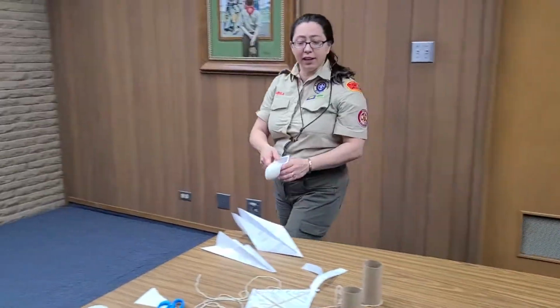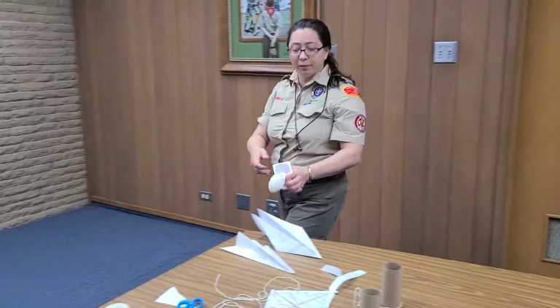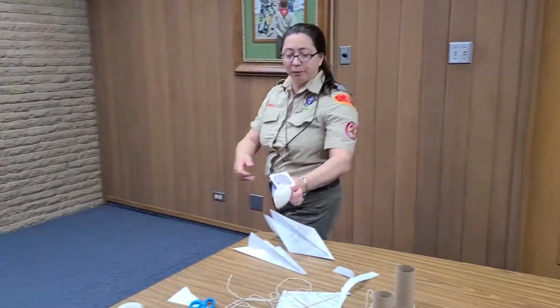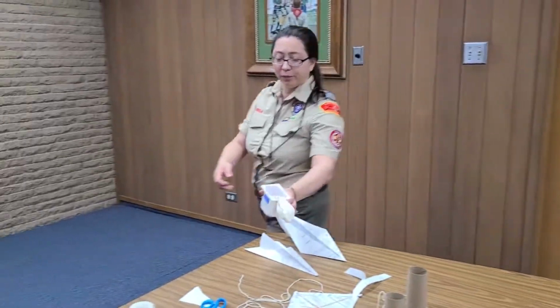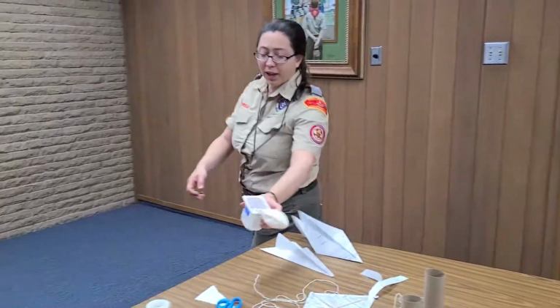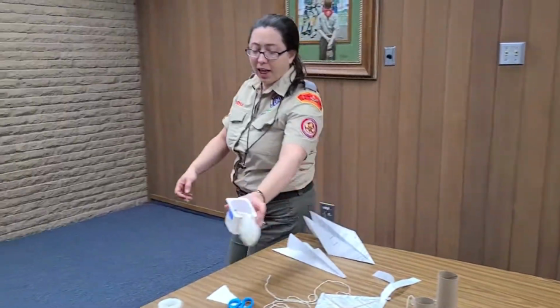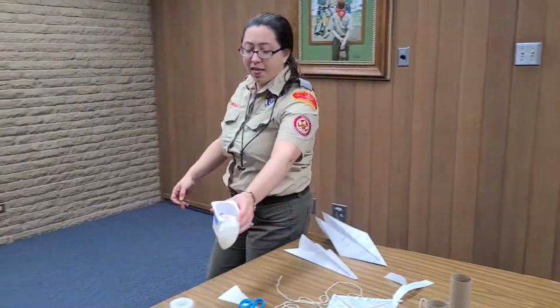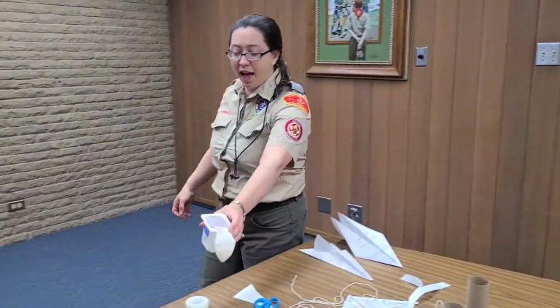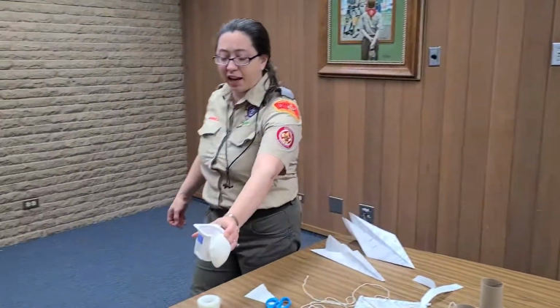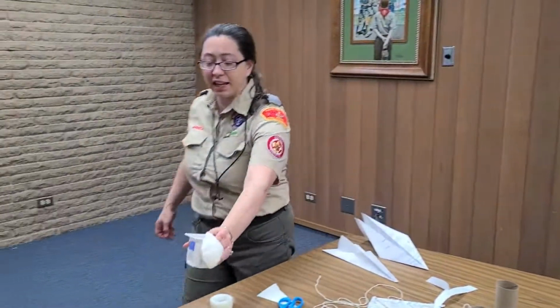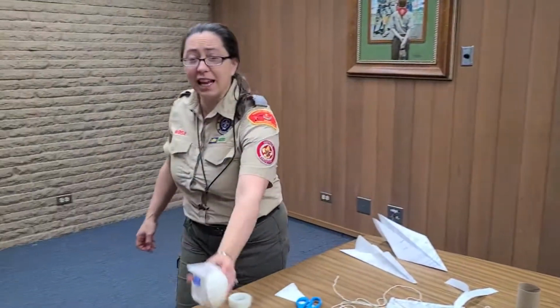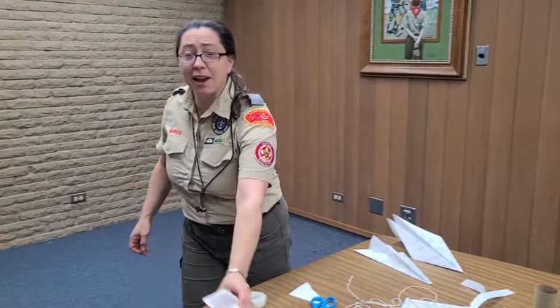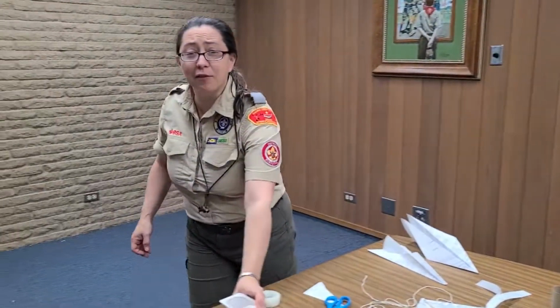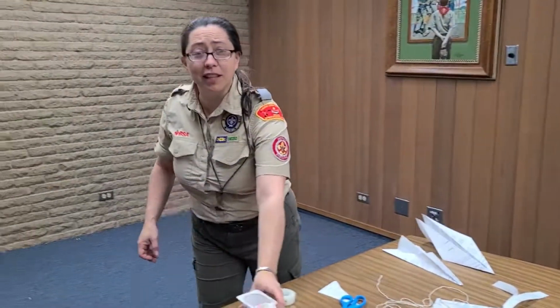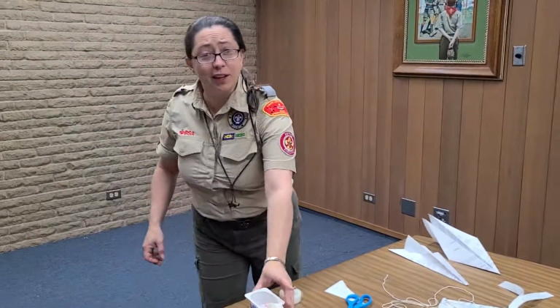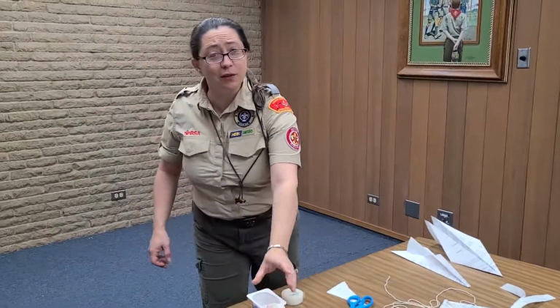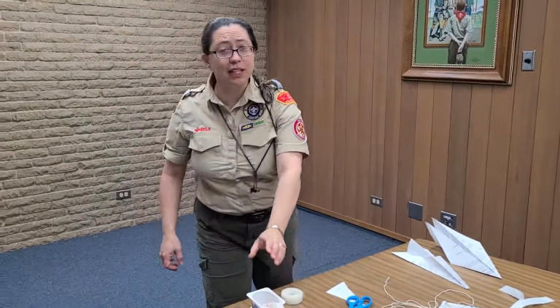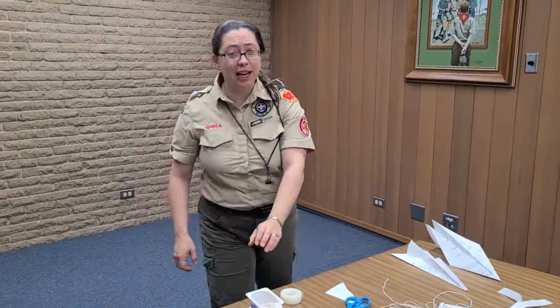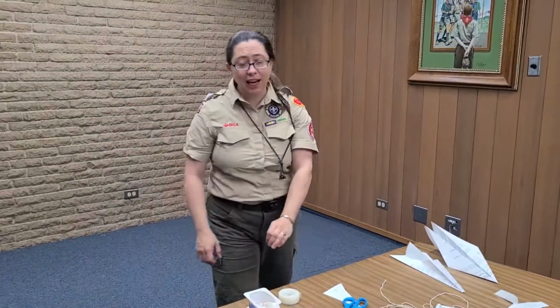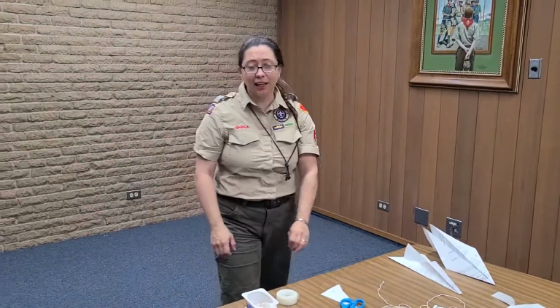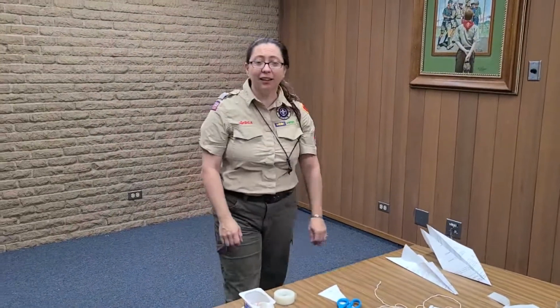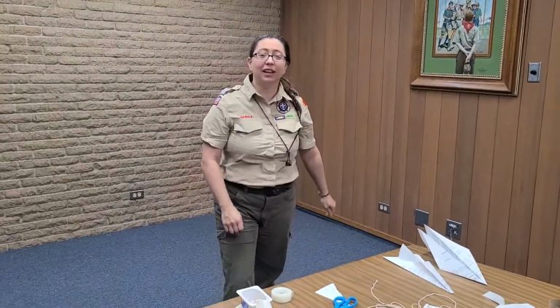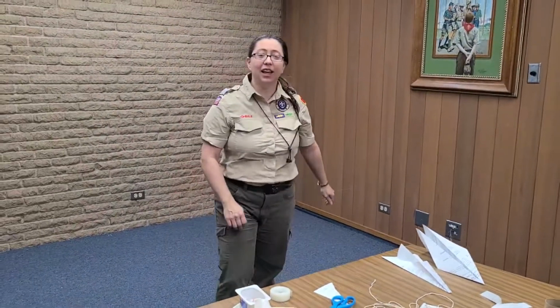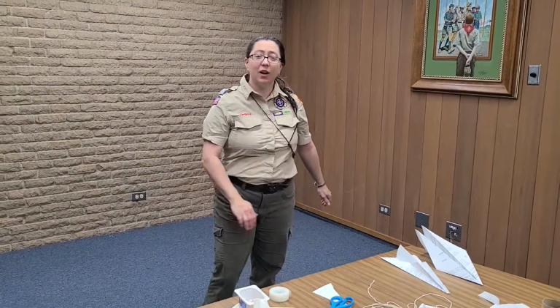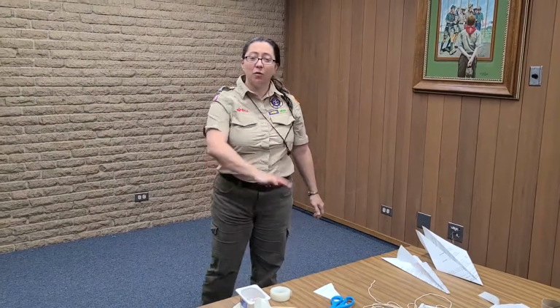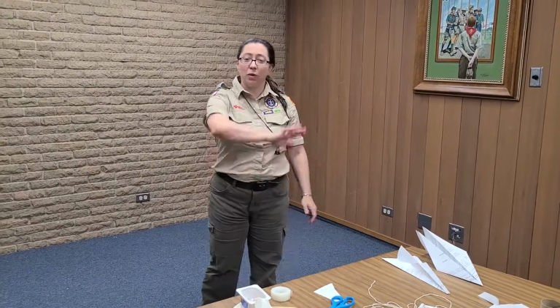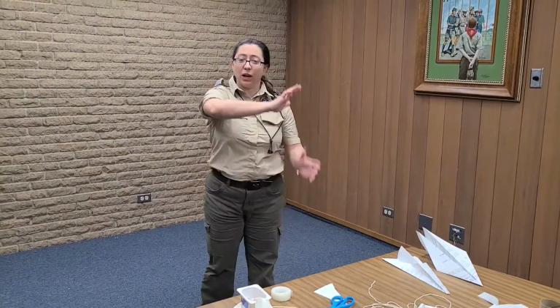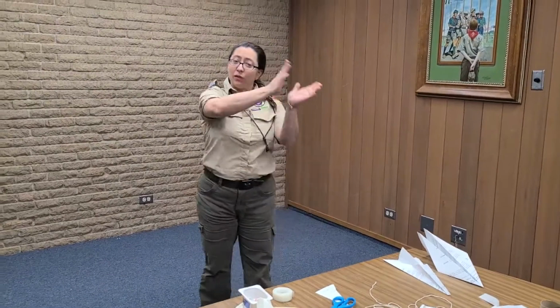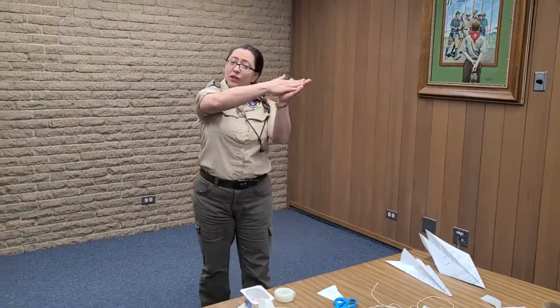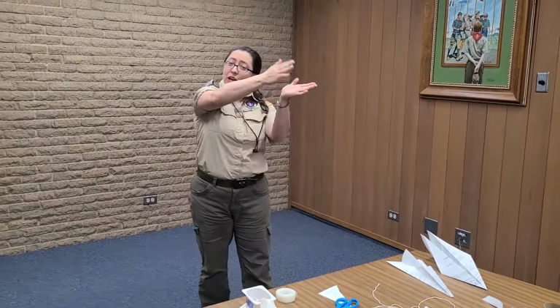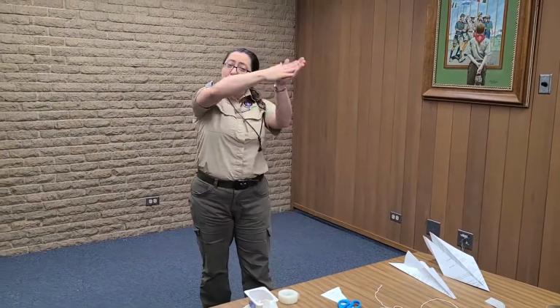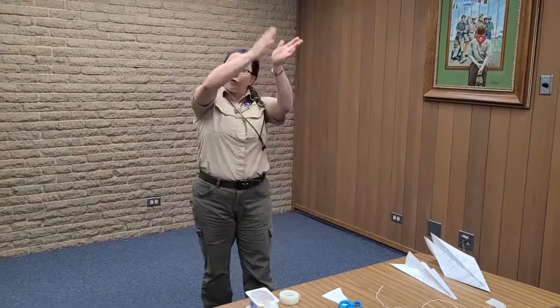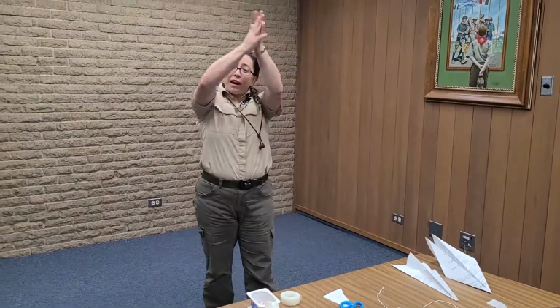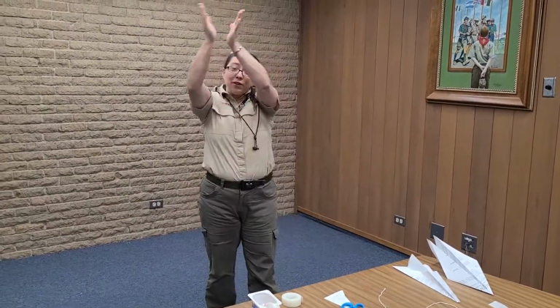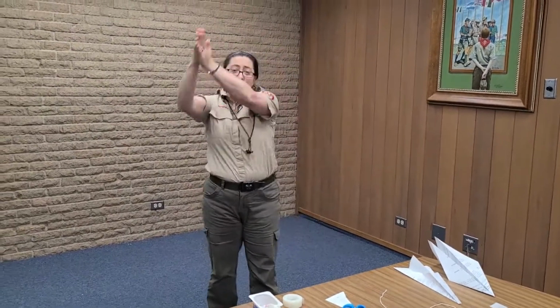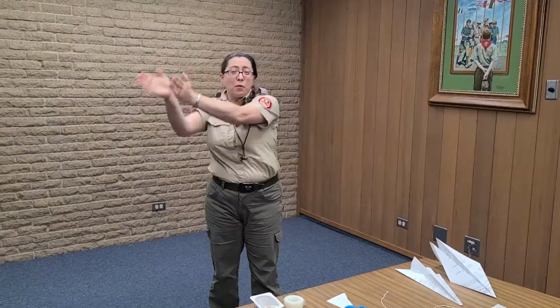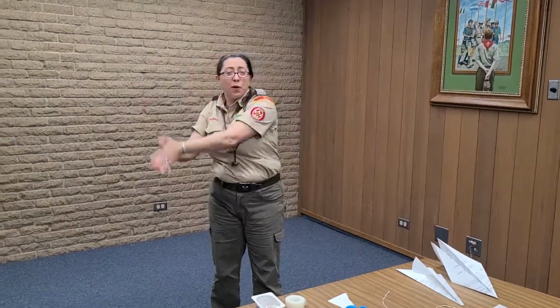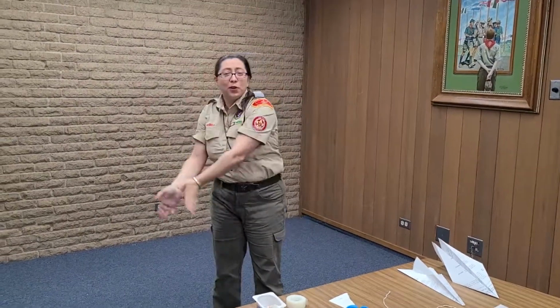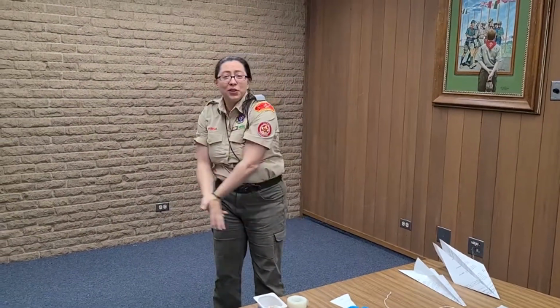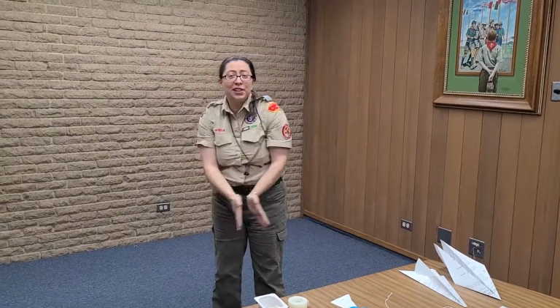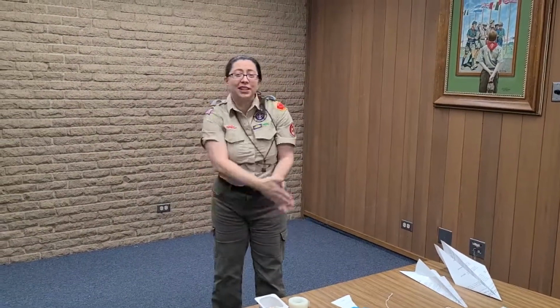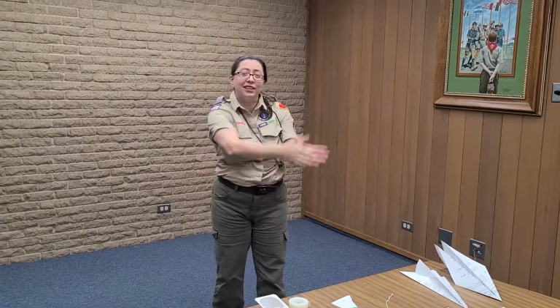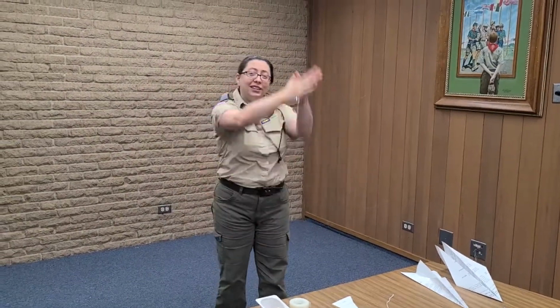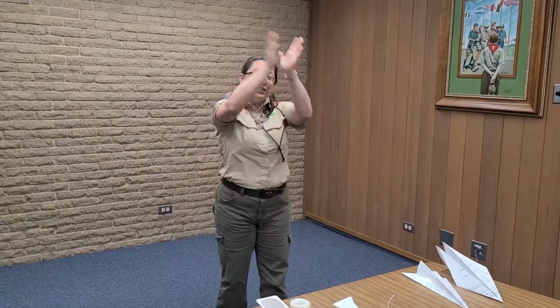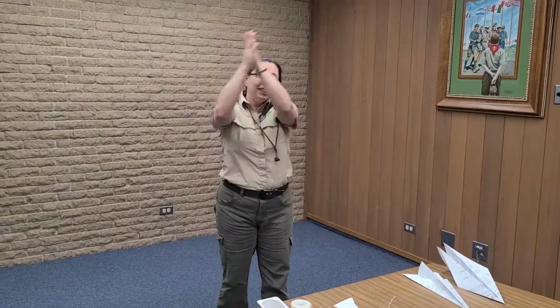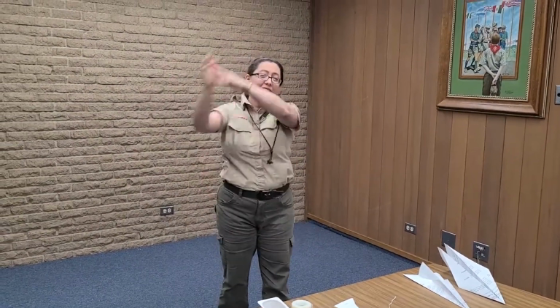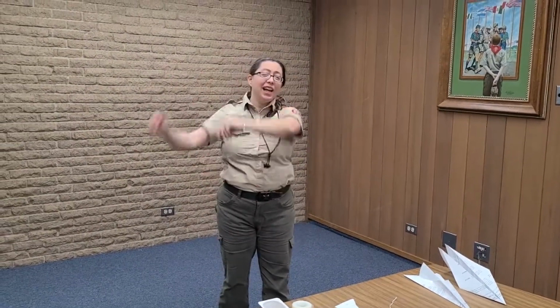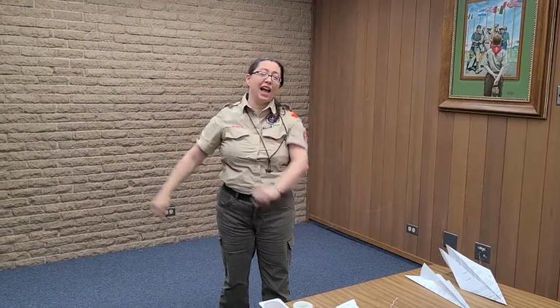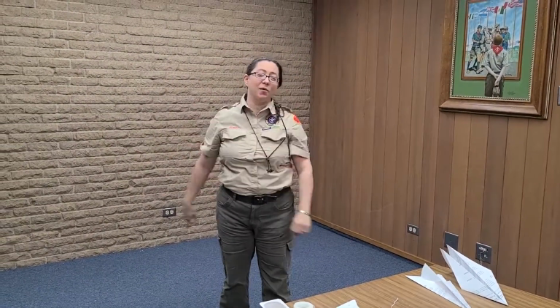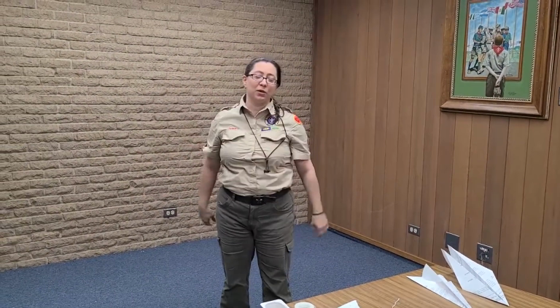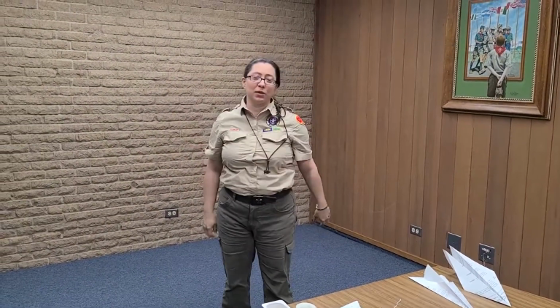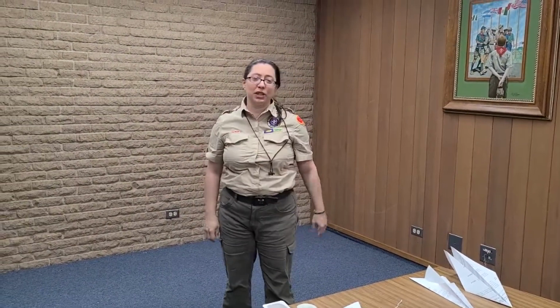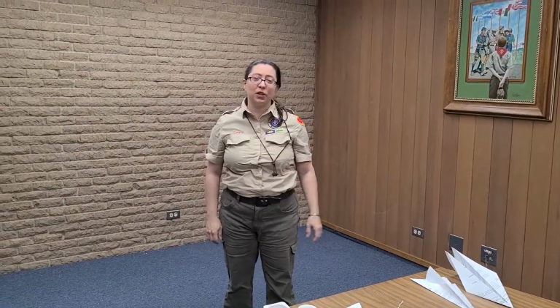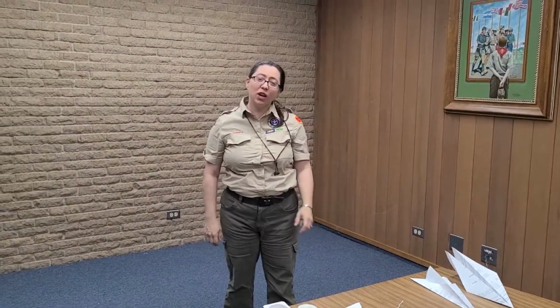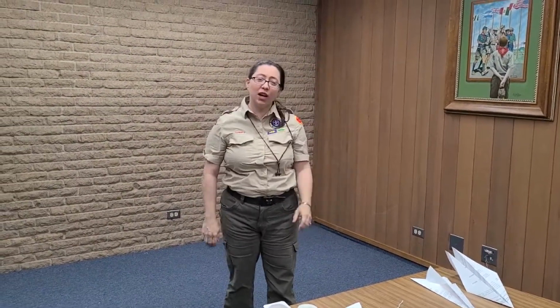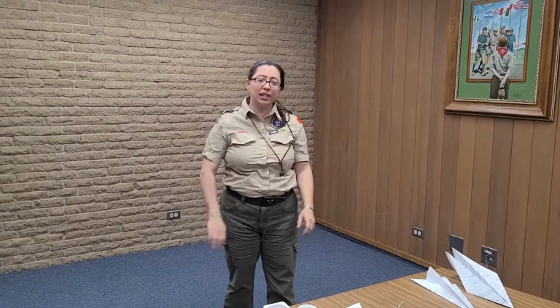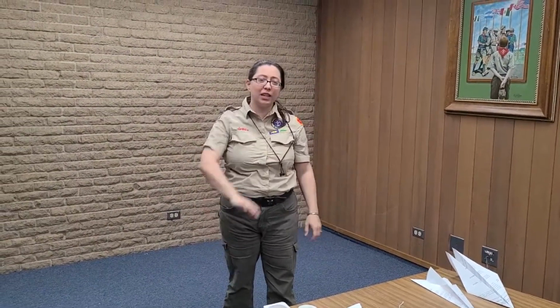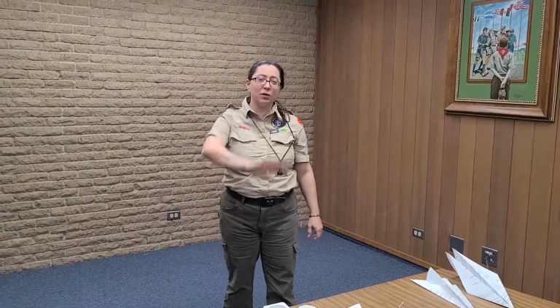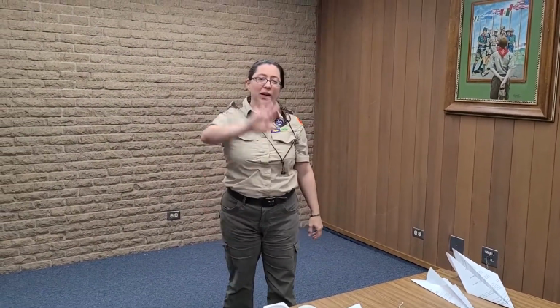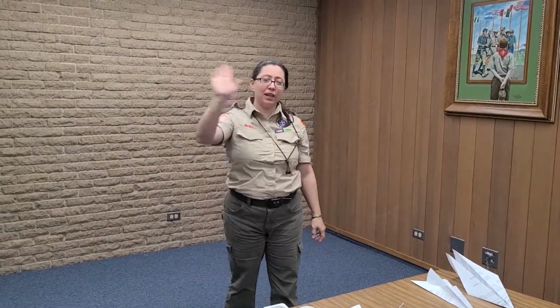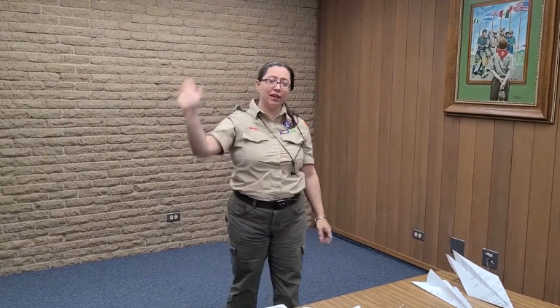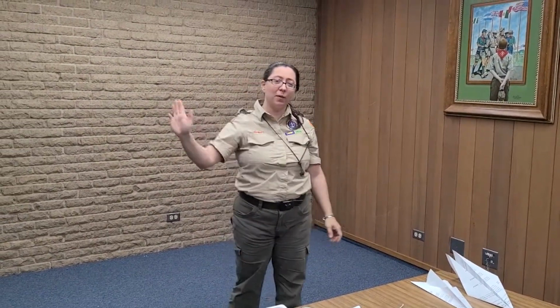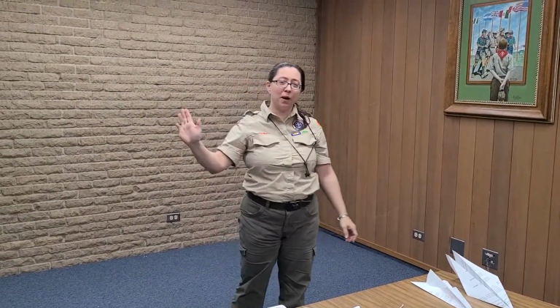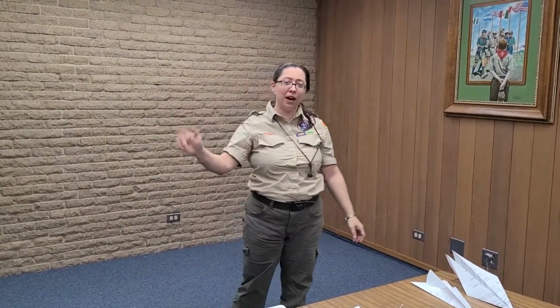Great! That is everything for today. Give yourself a round of applause and we'll see you guys next week. Bye!